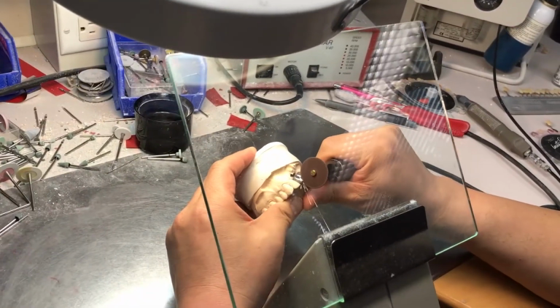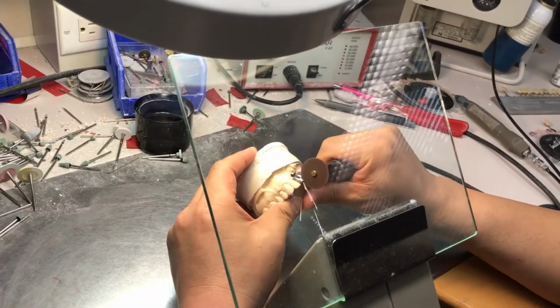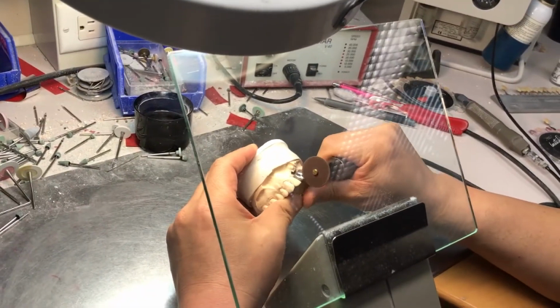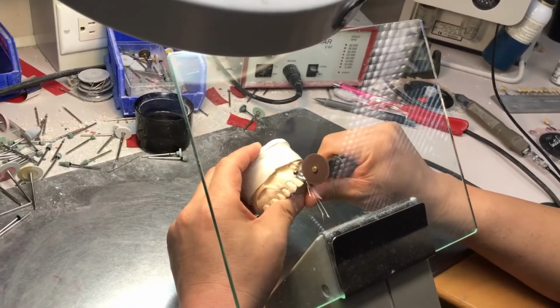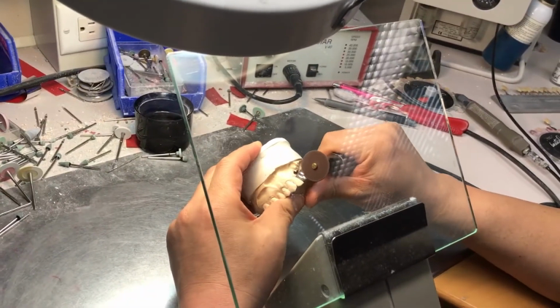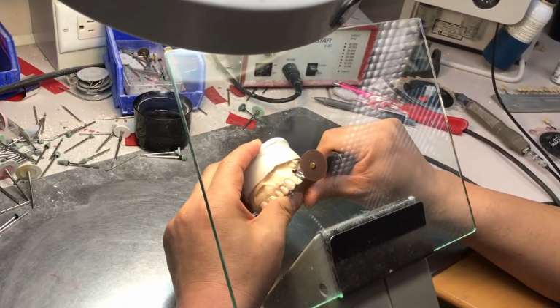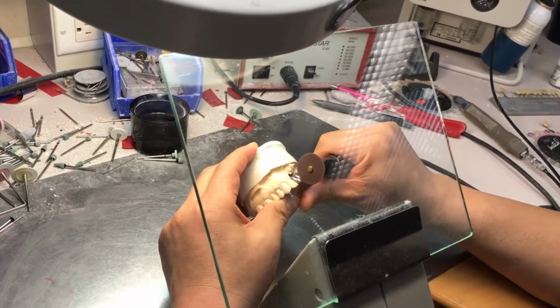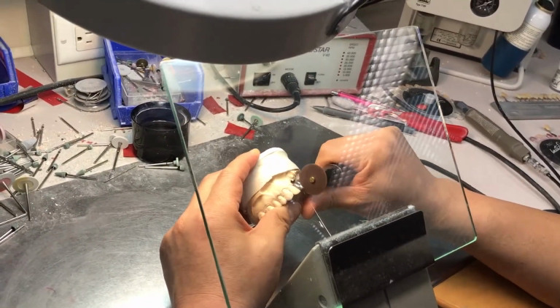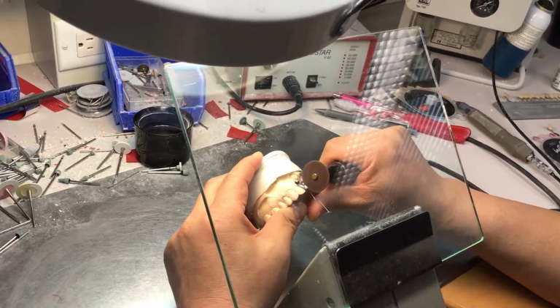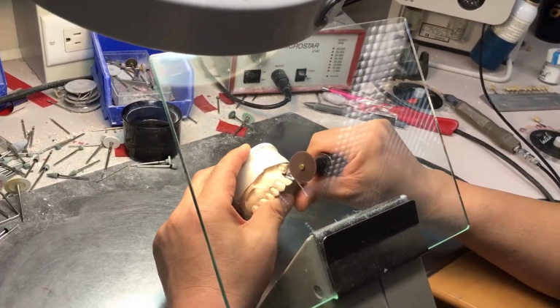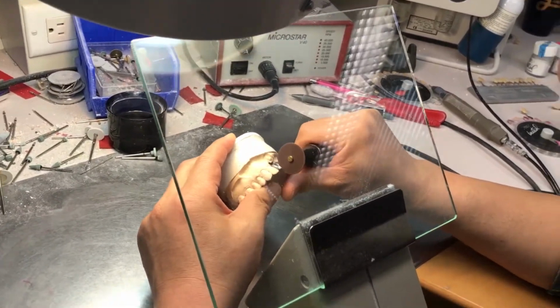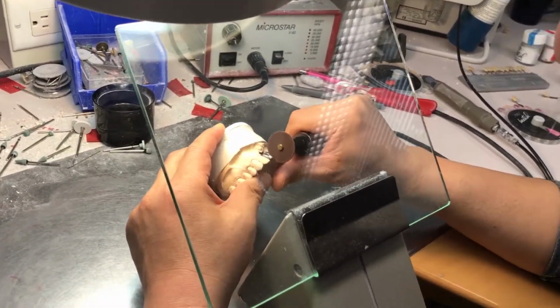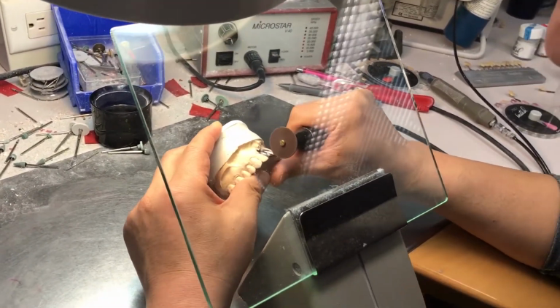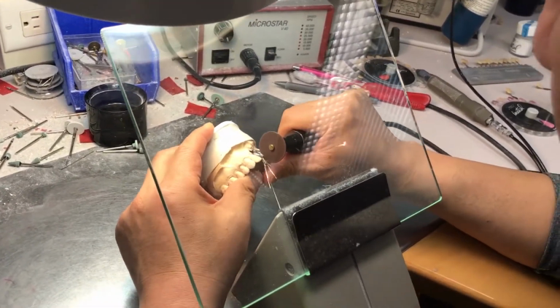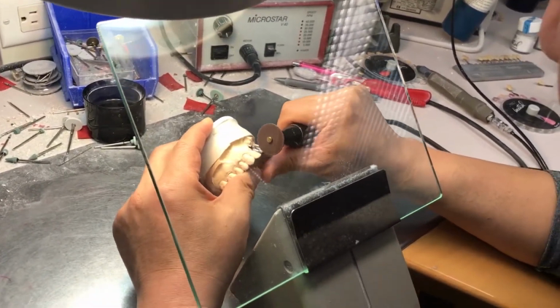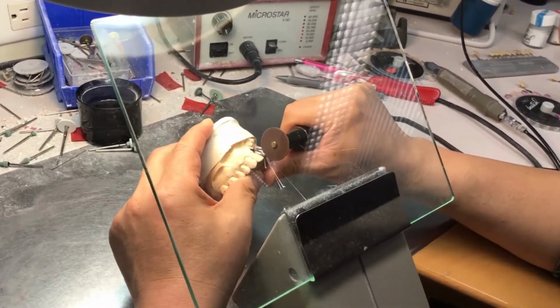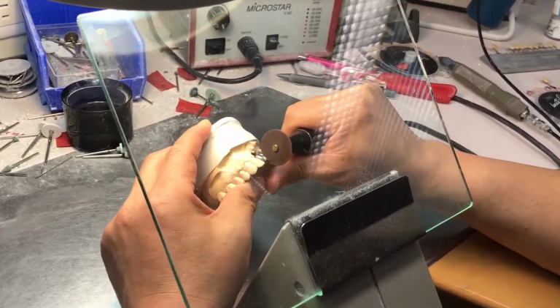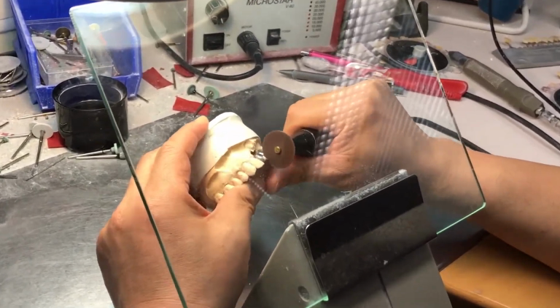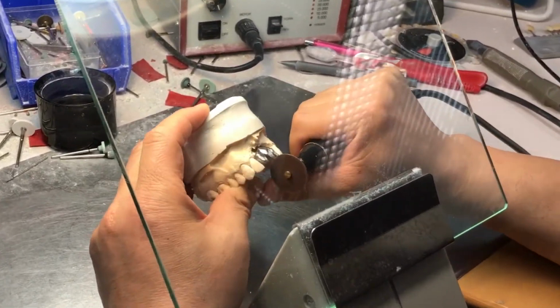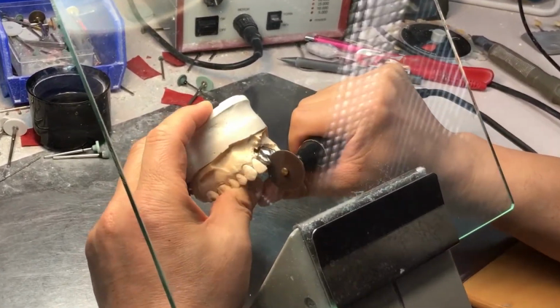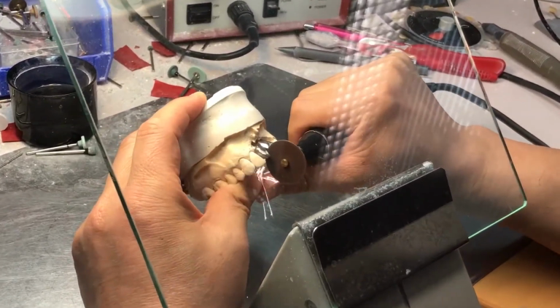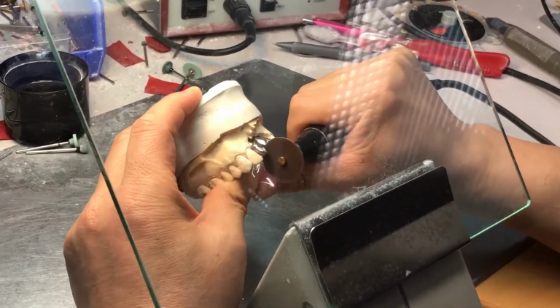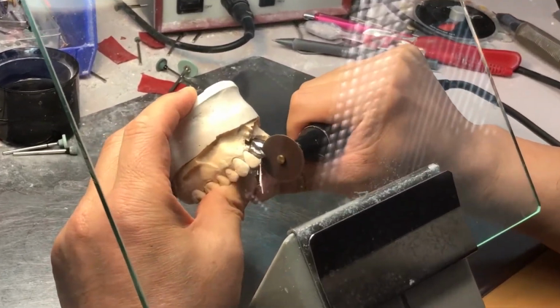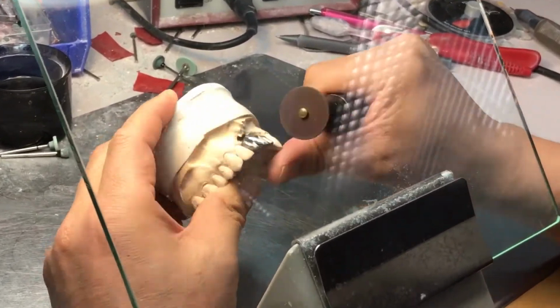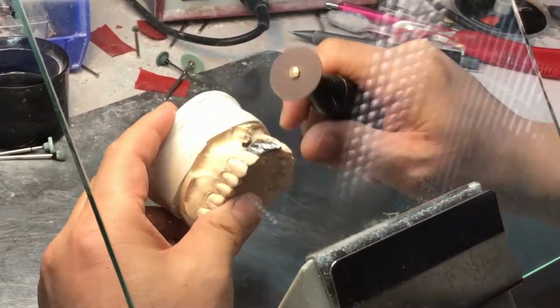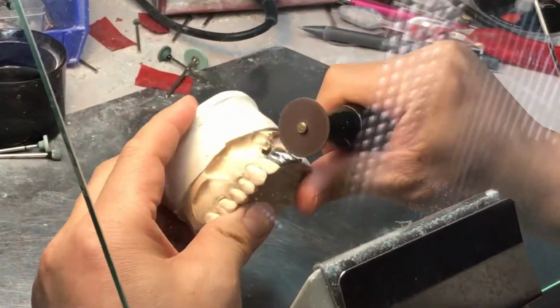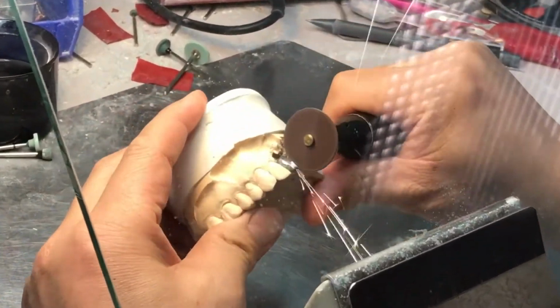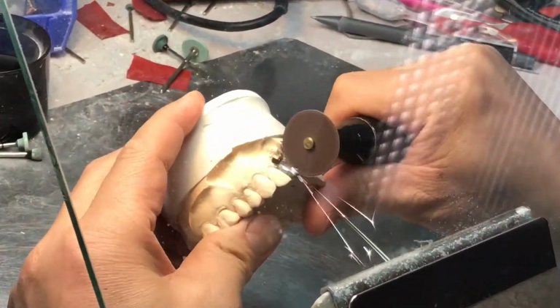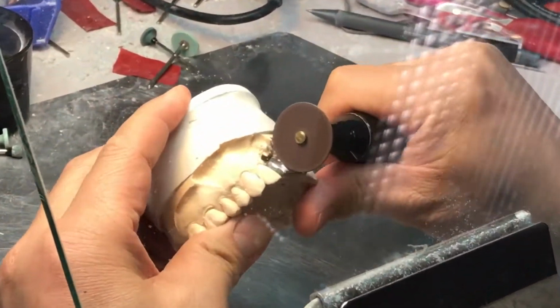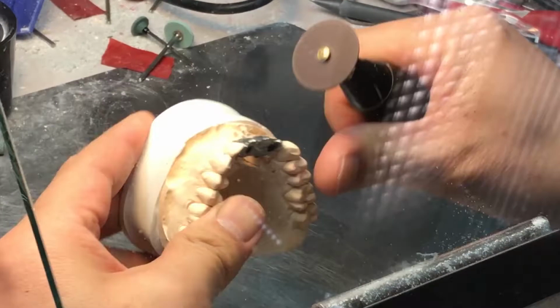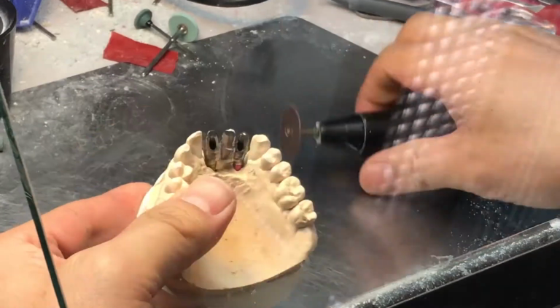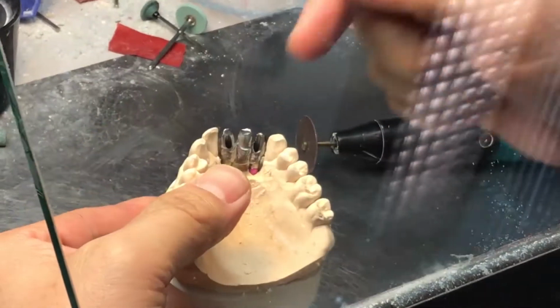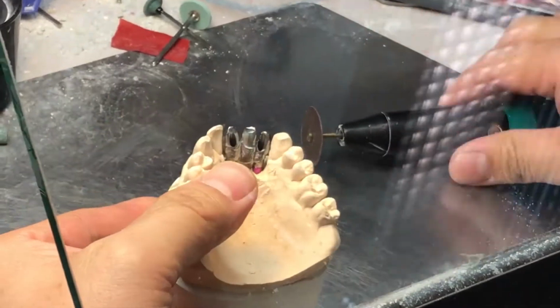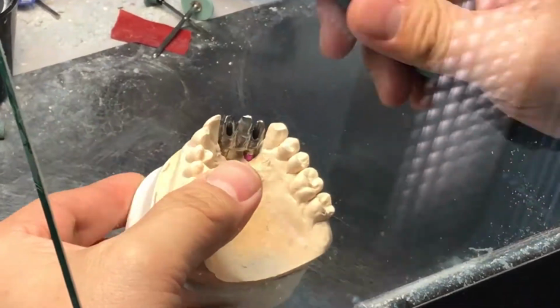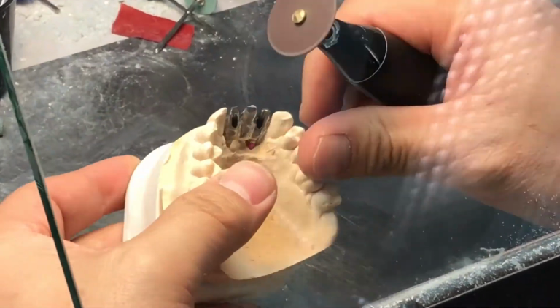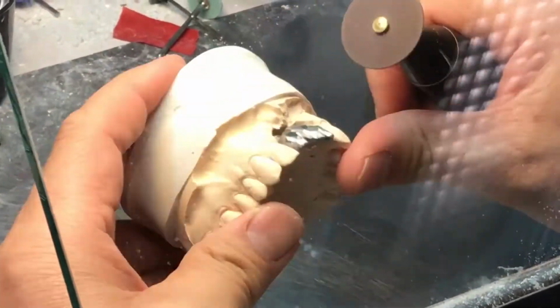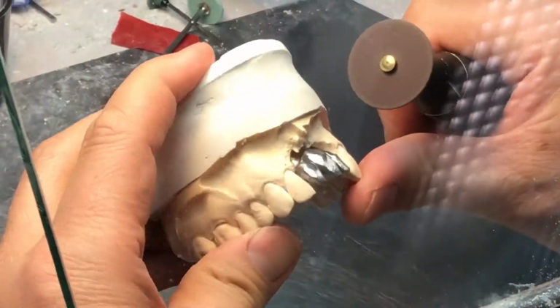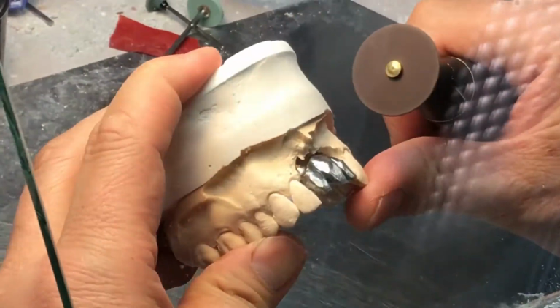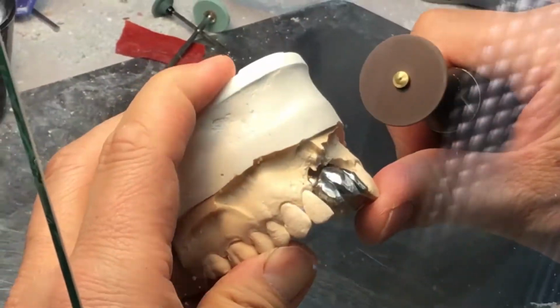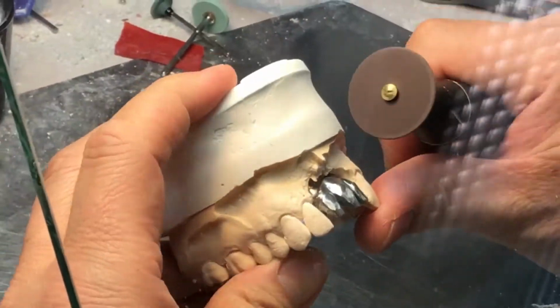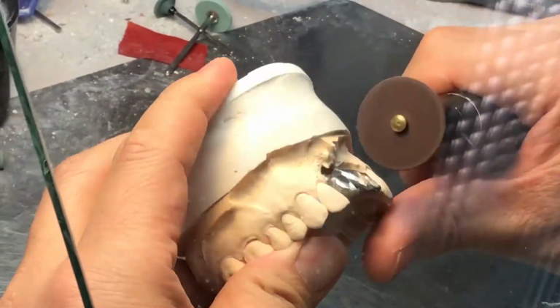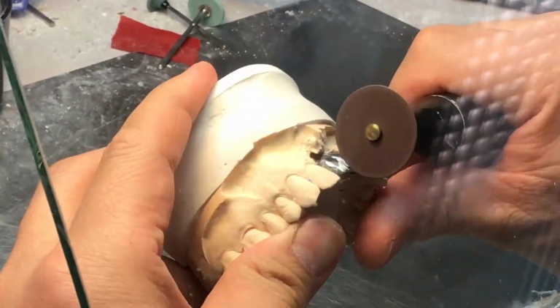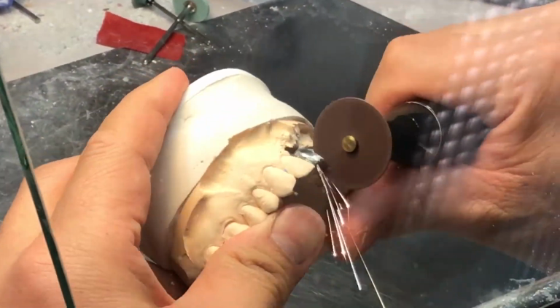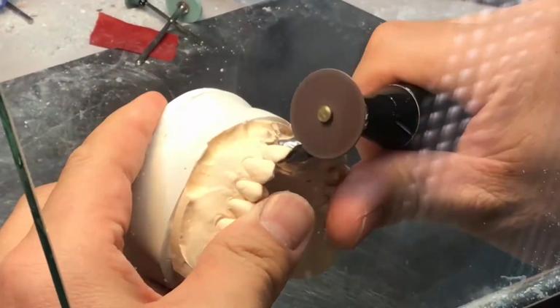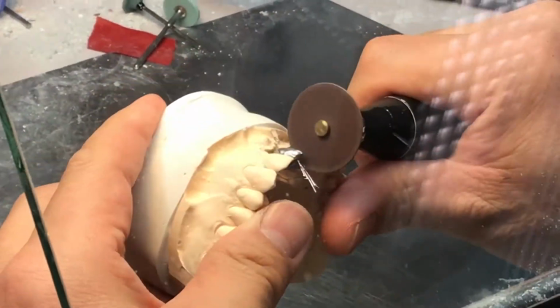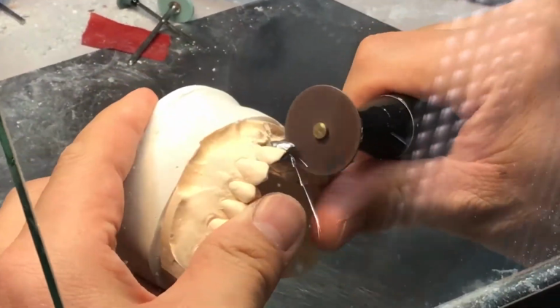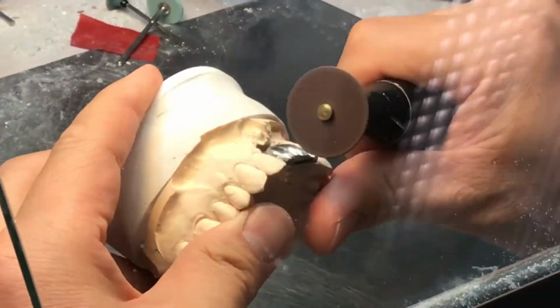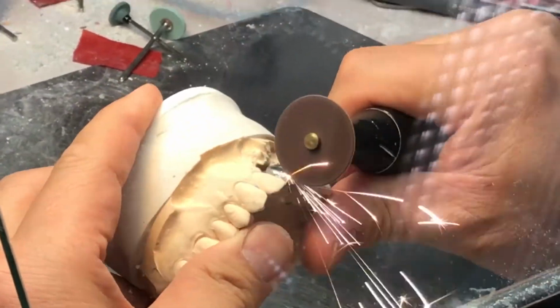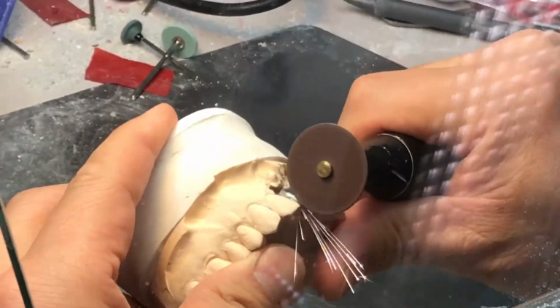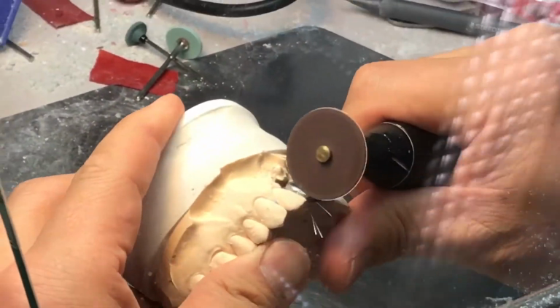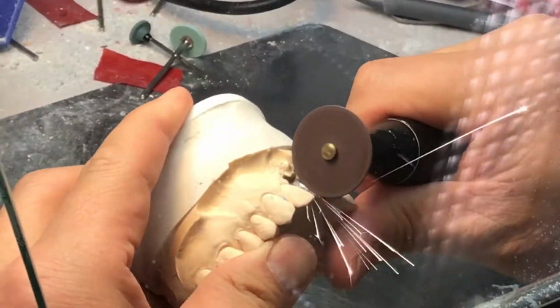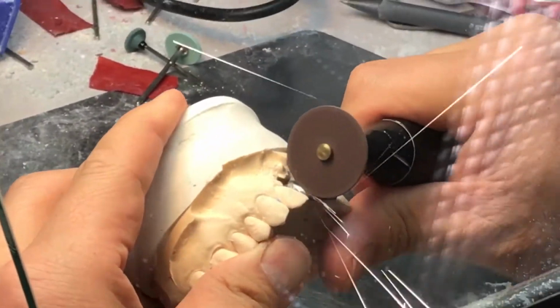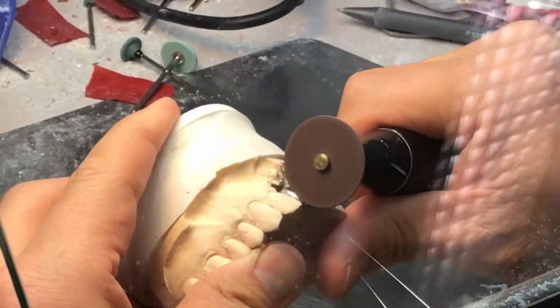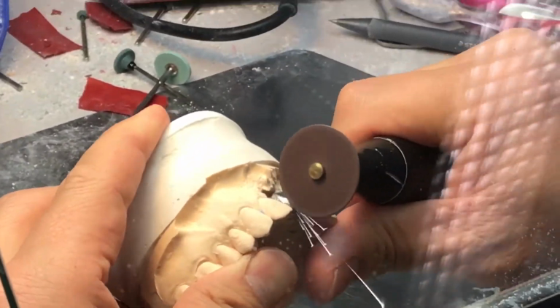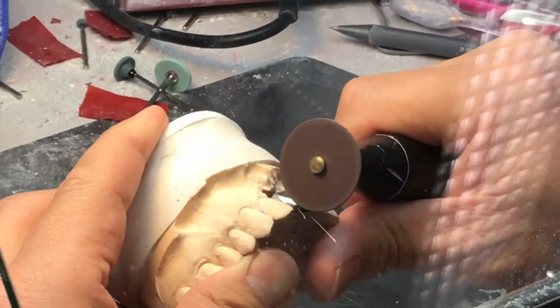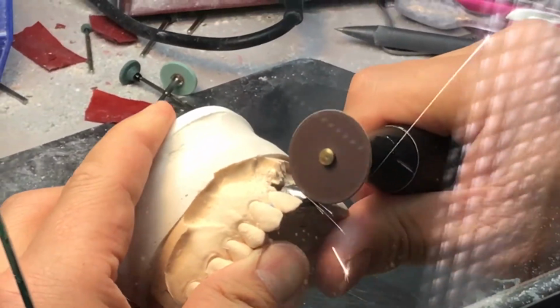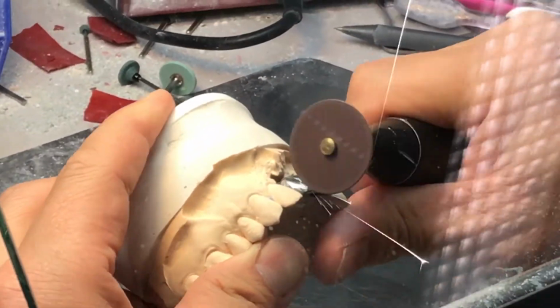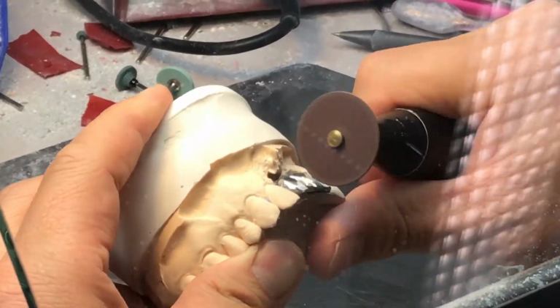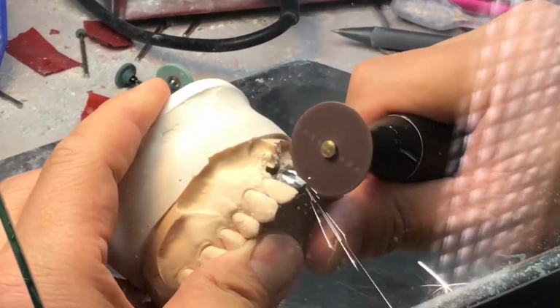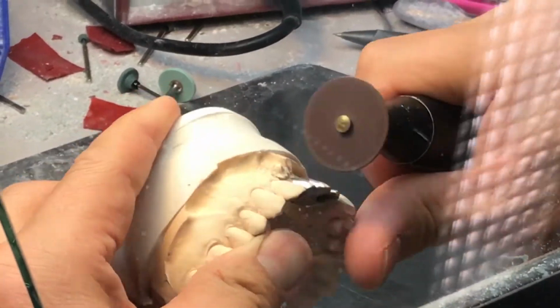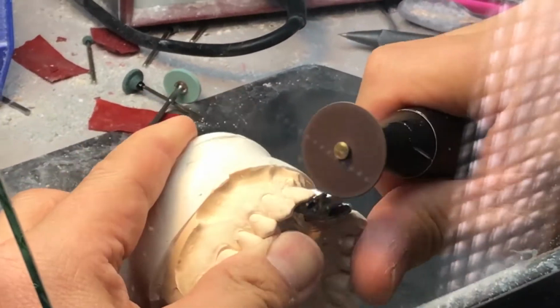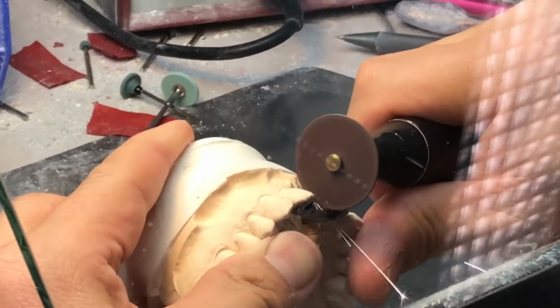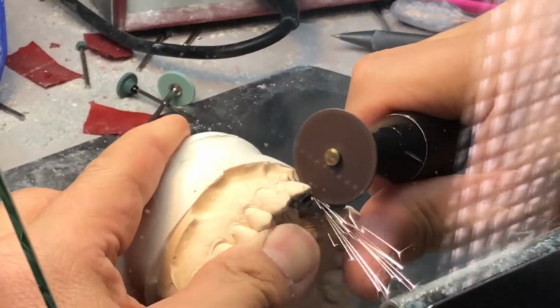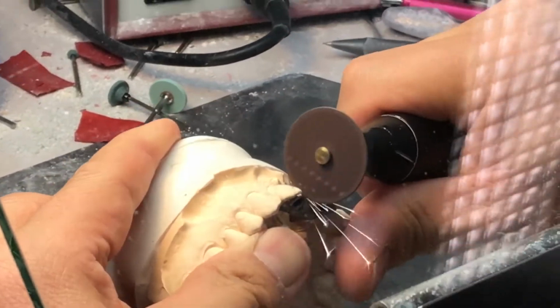After the titanium bridge has been milled, we grind it to the right shape to act as the framework for the bridge.